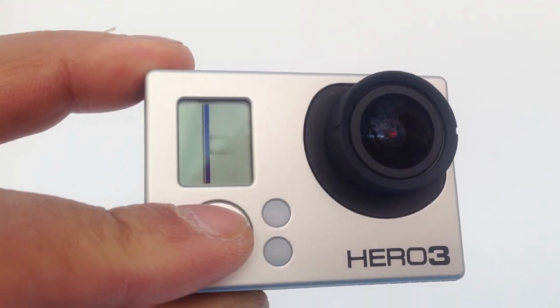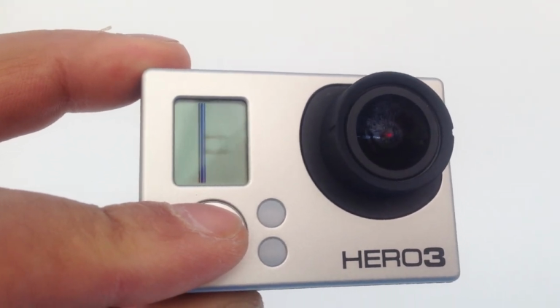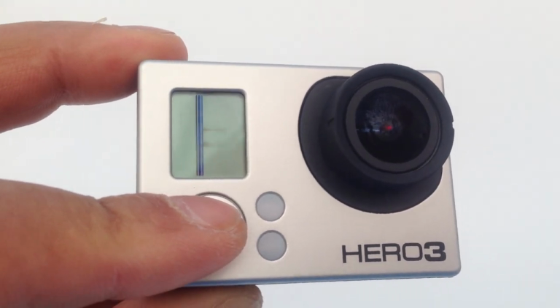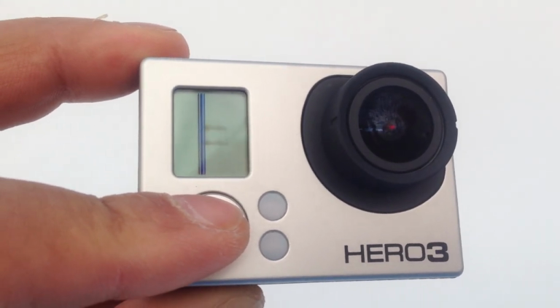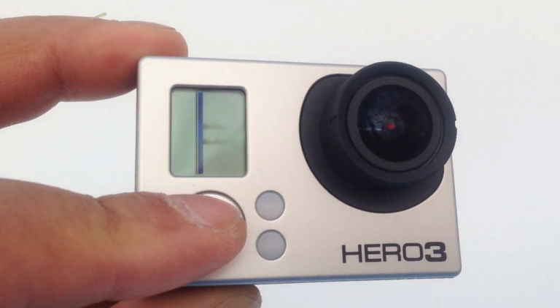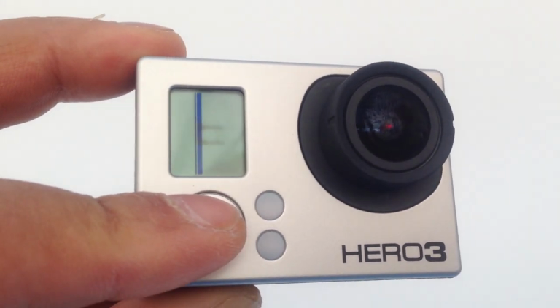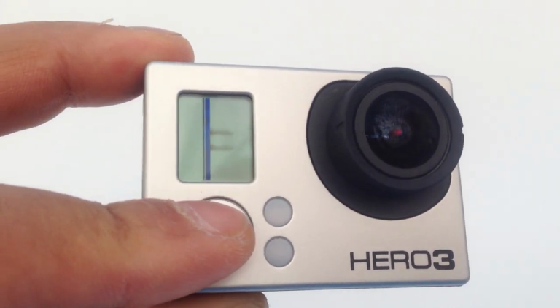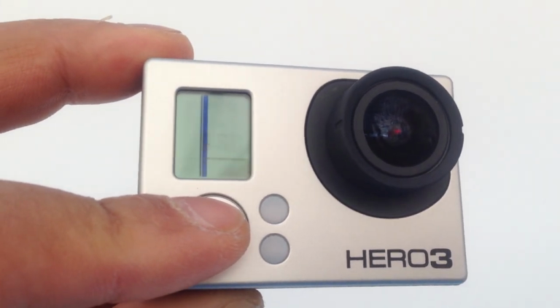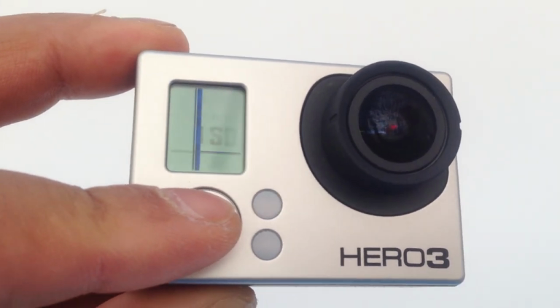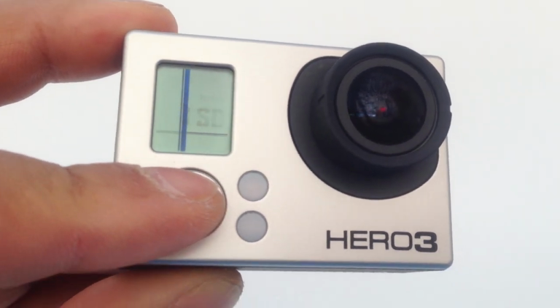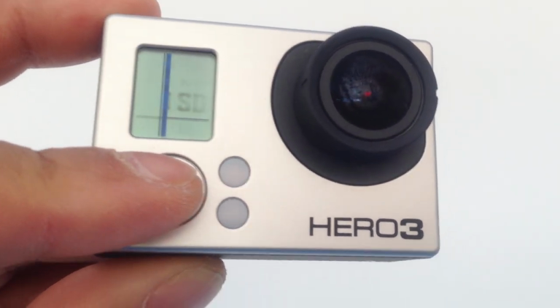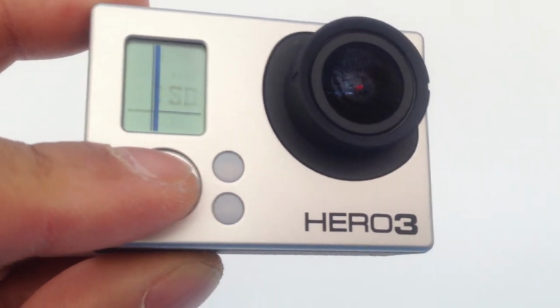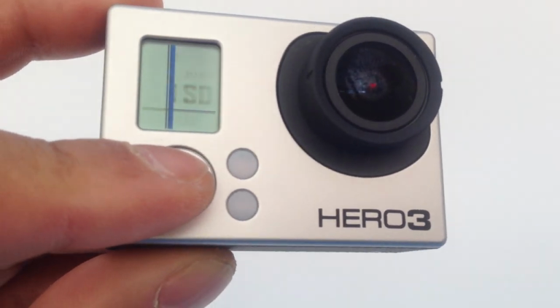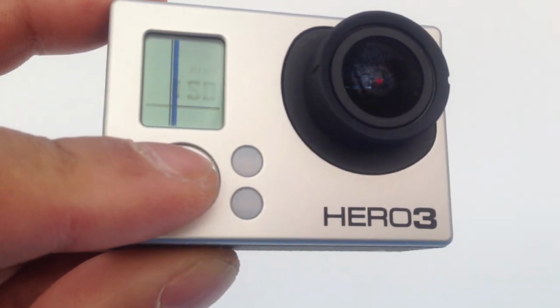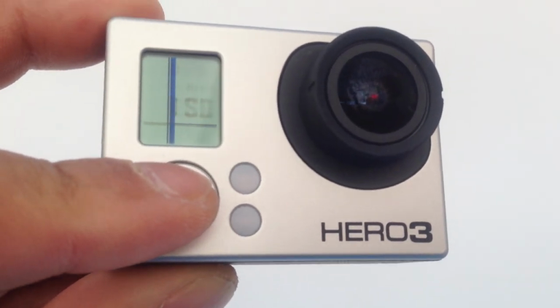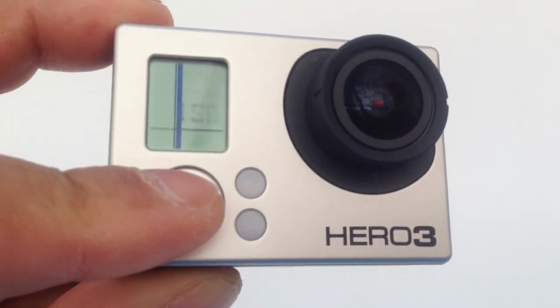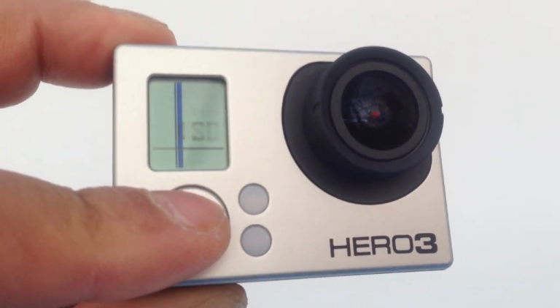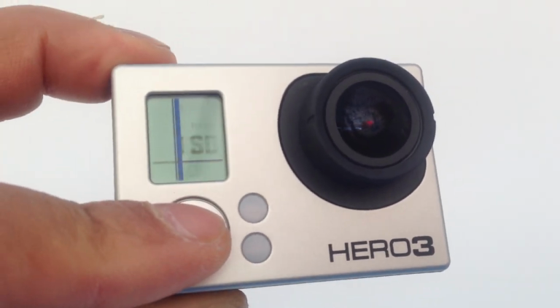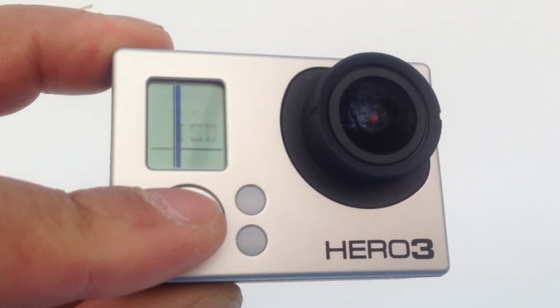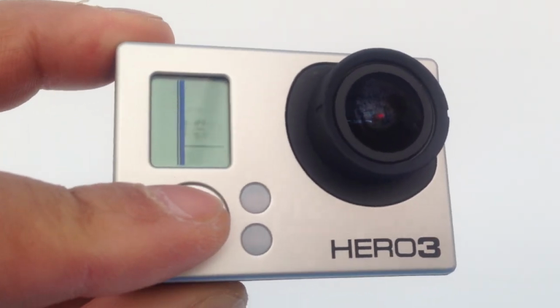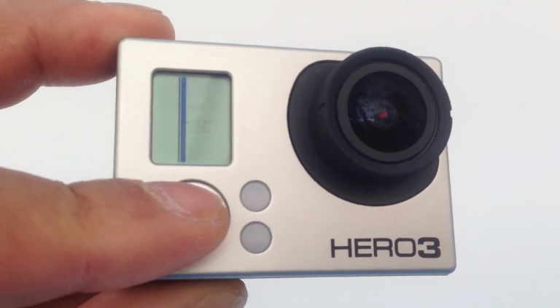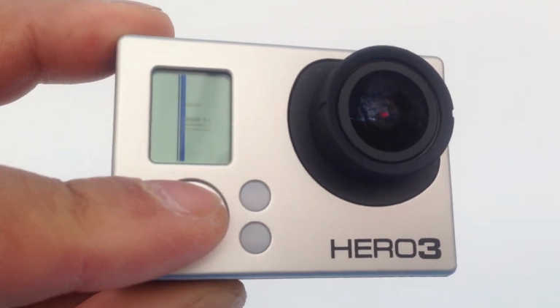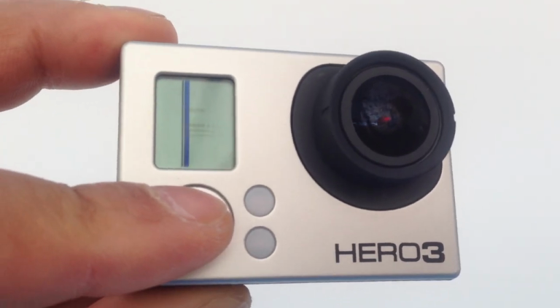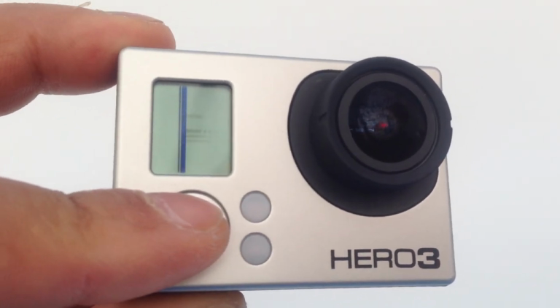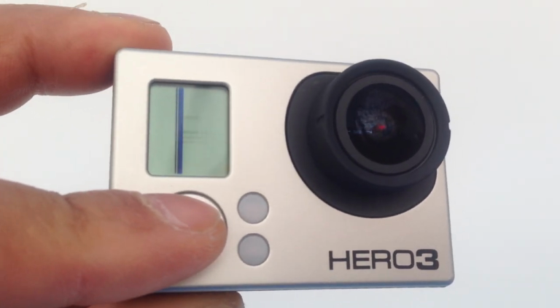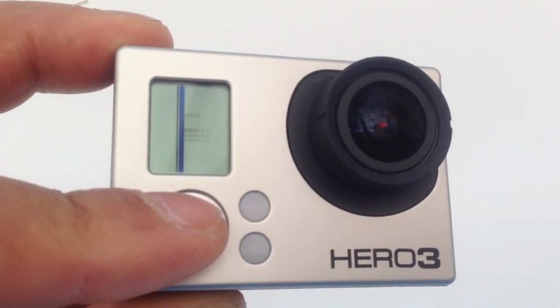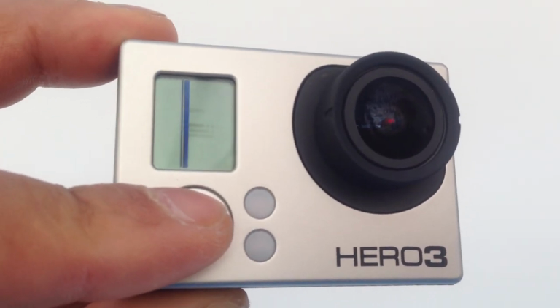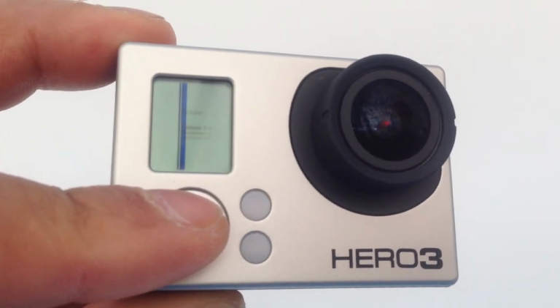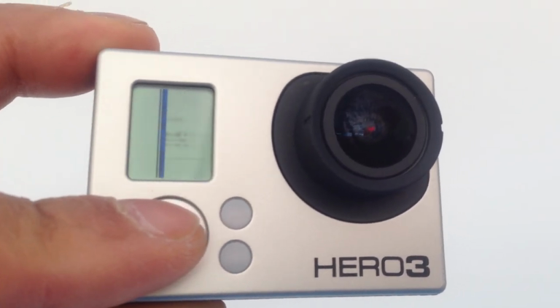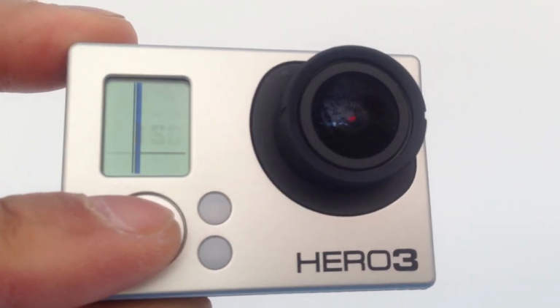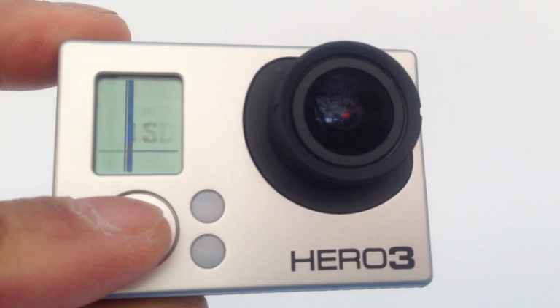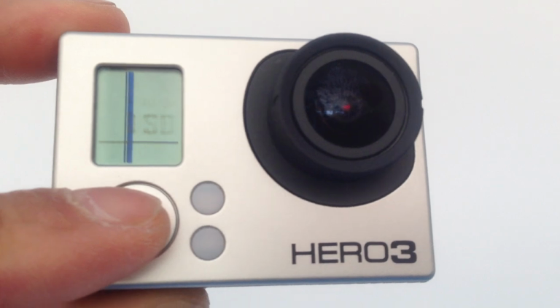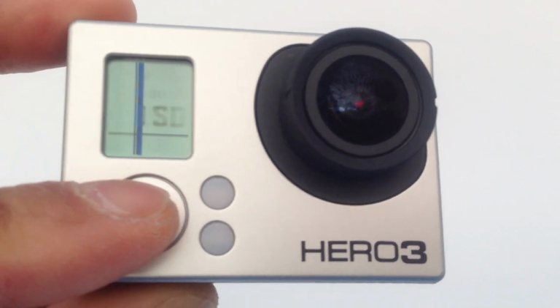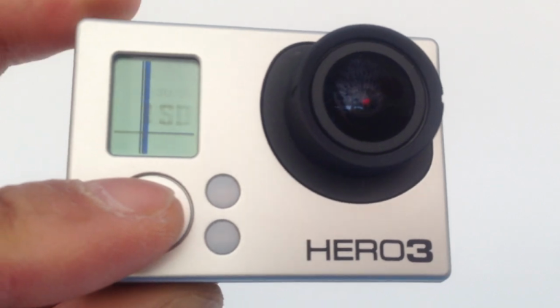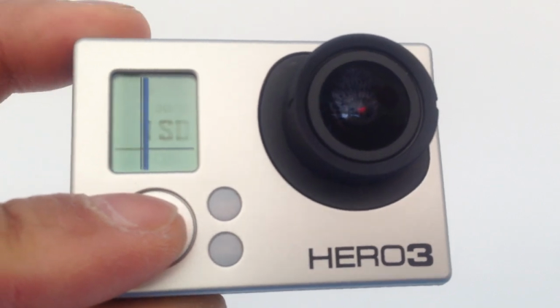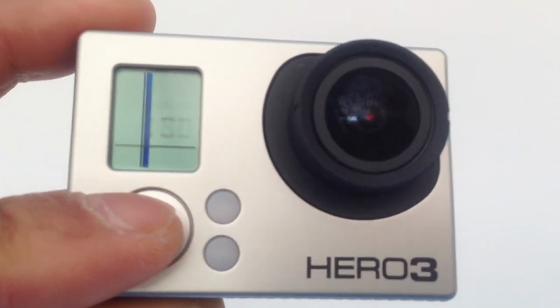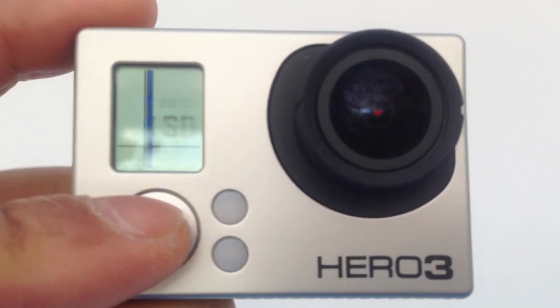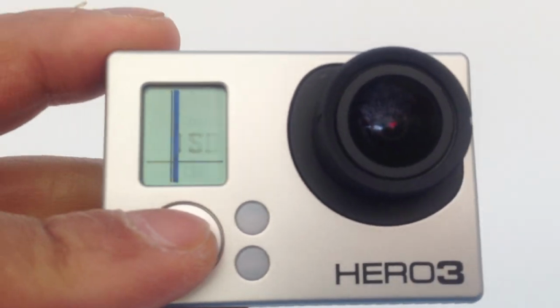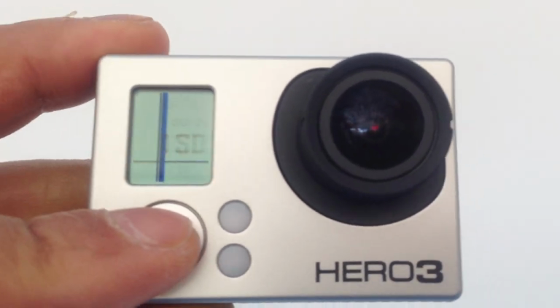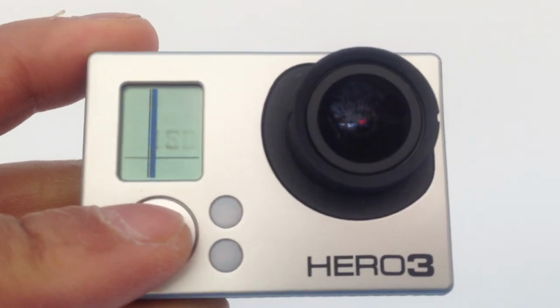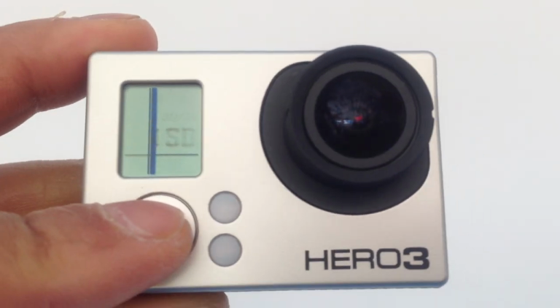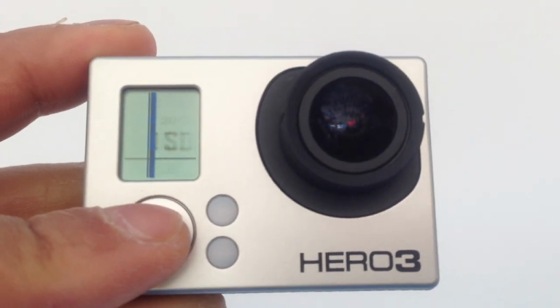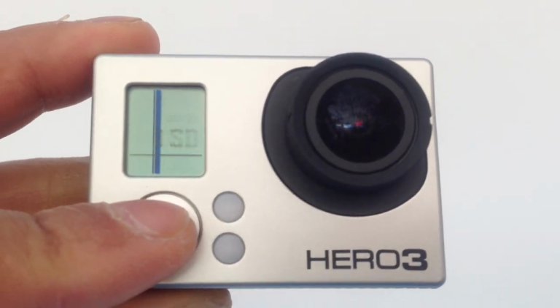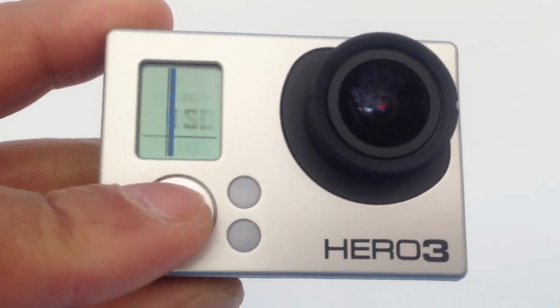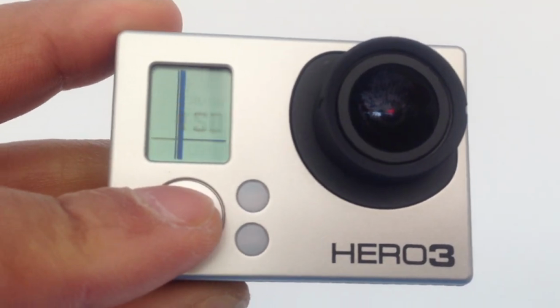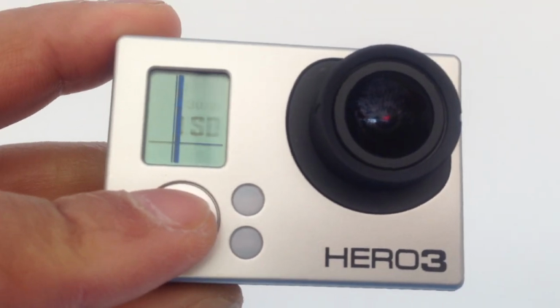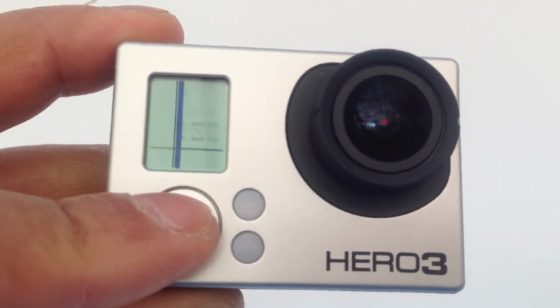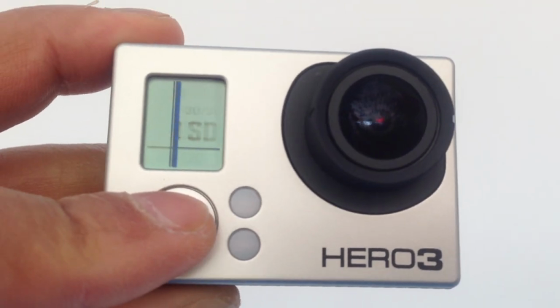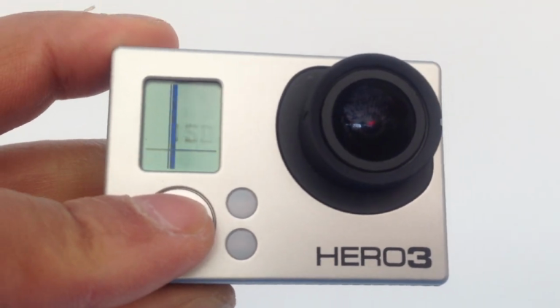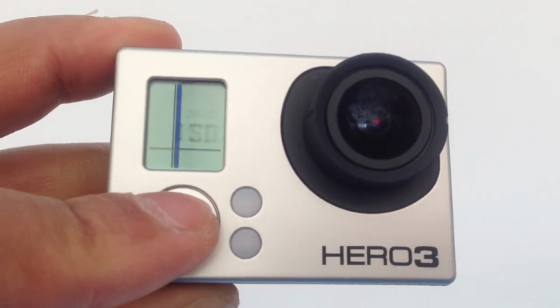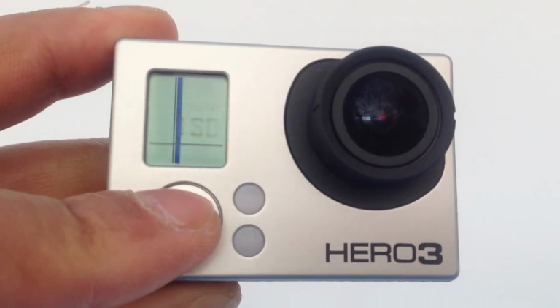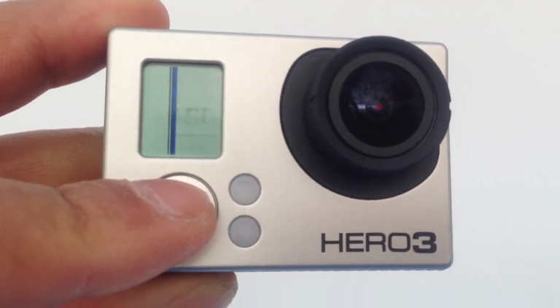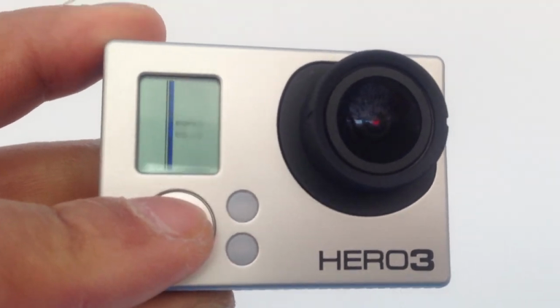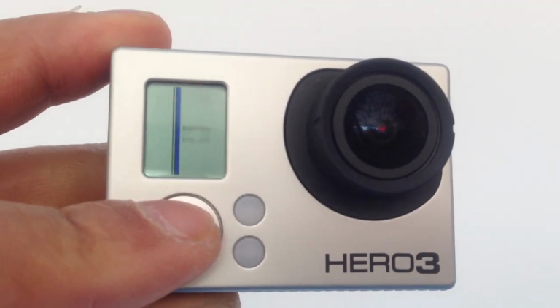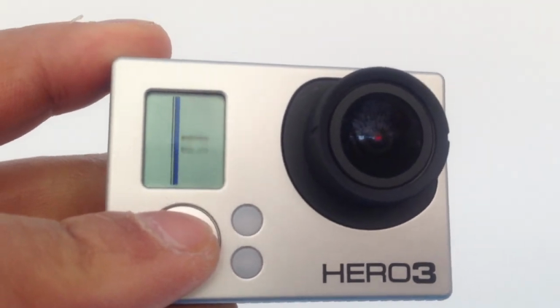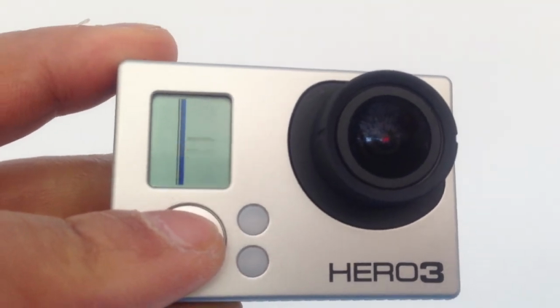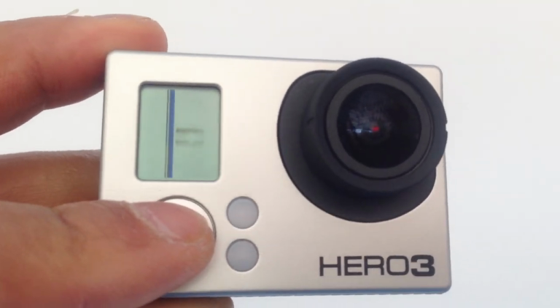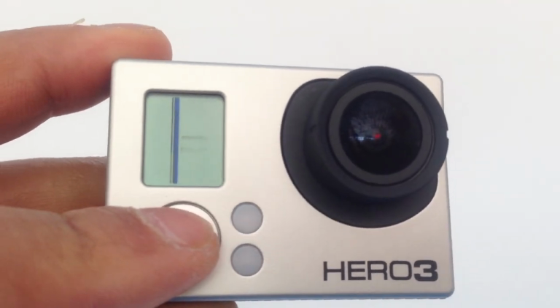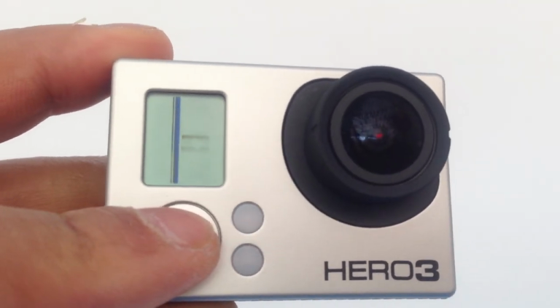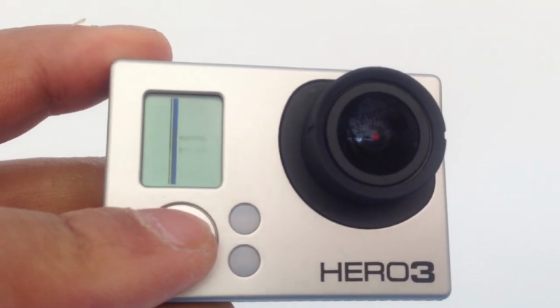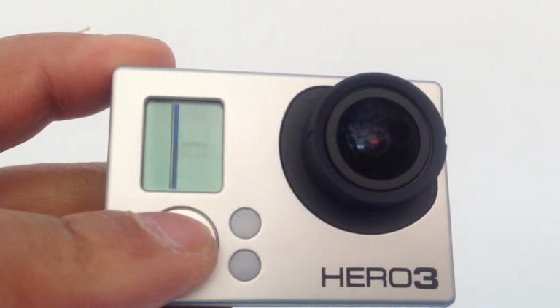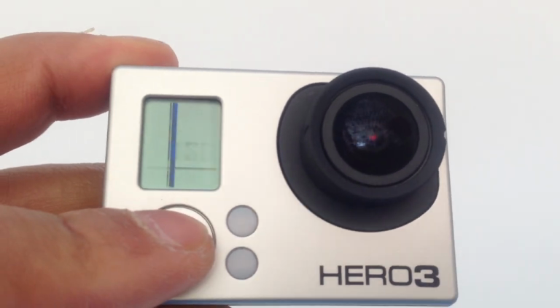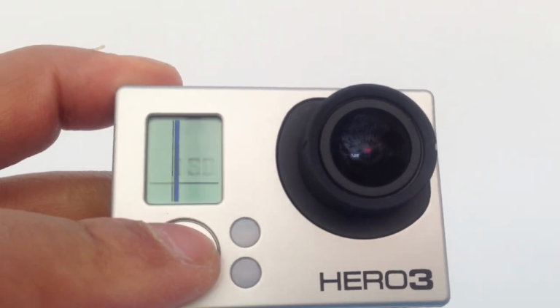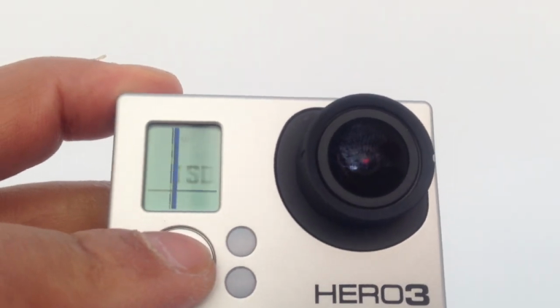And you might think this is overheat or something. I just turned it on, so I haven't filmed anything yet. So it cannot be overheat.